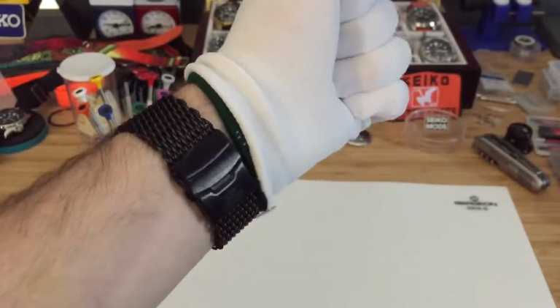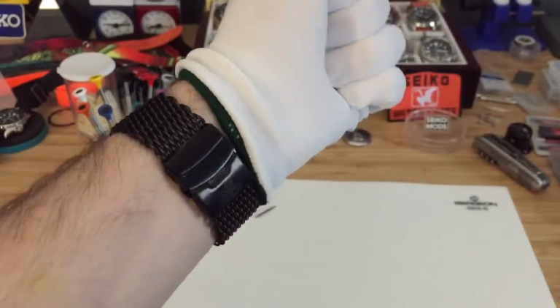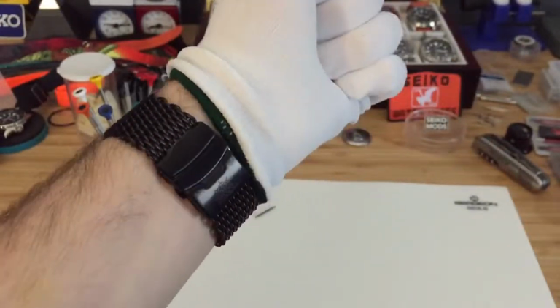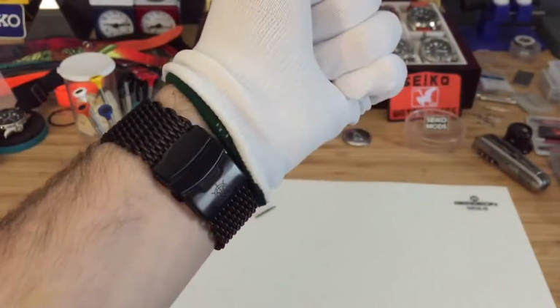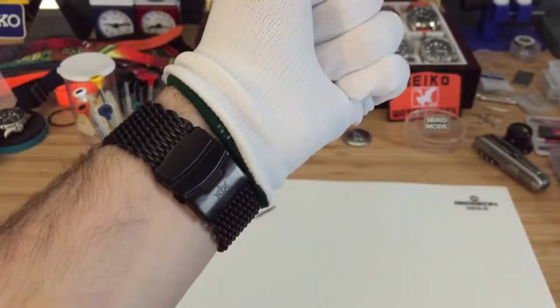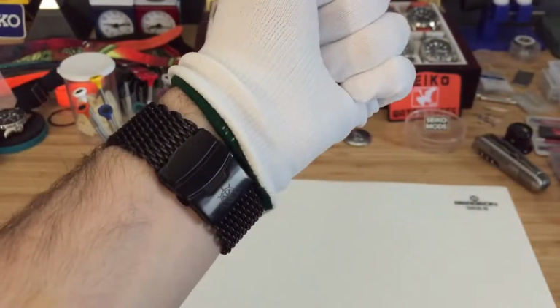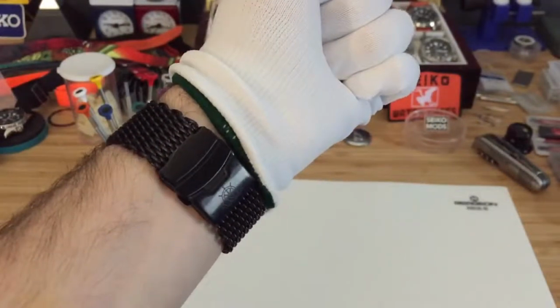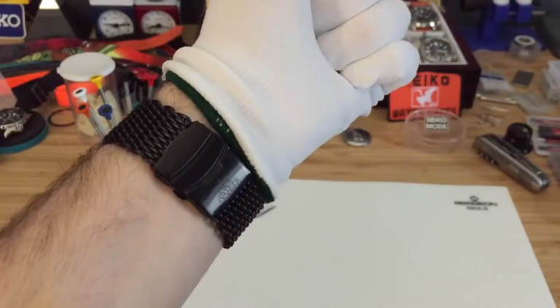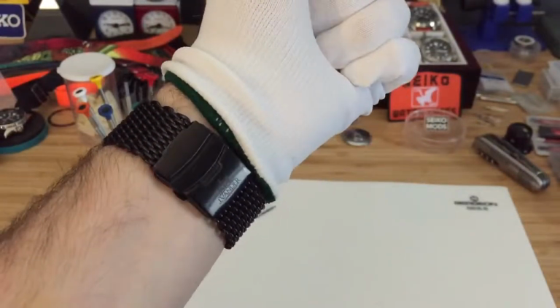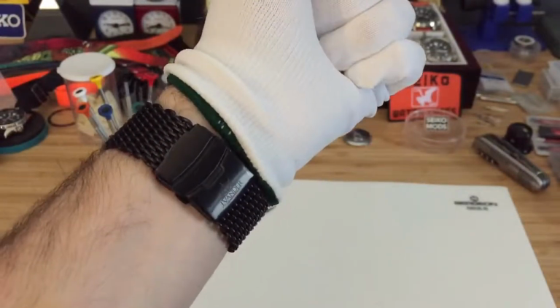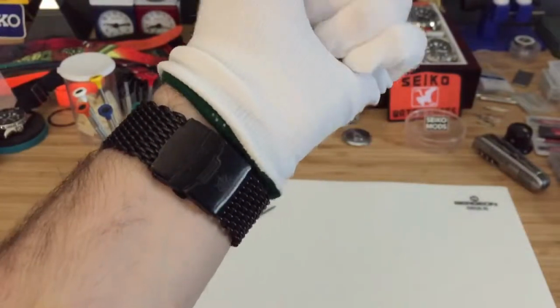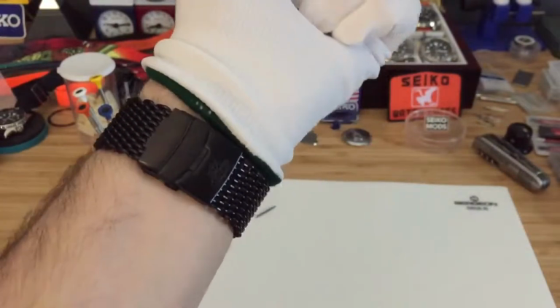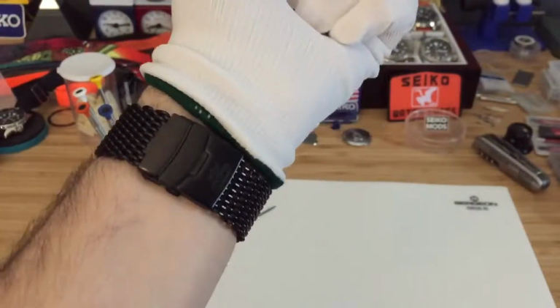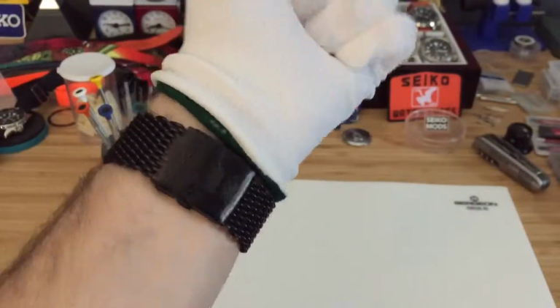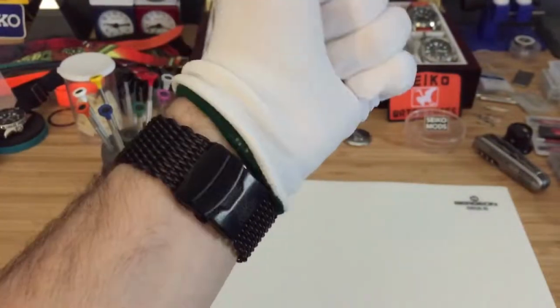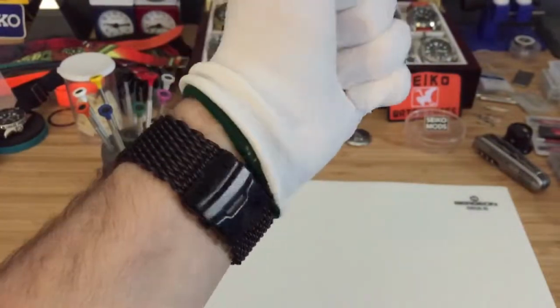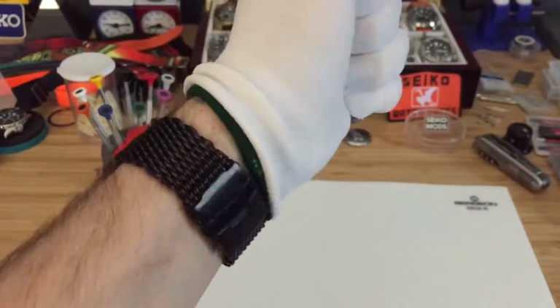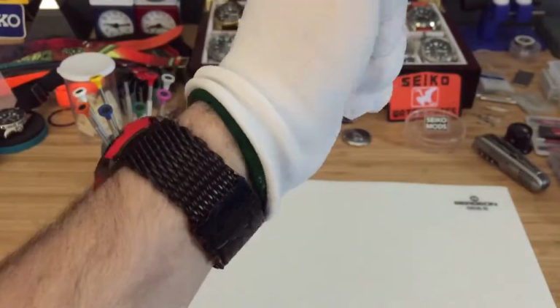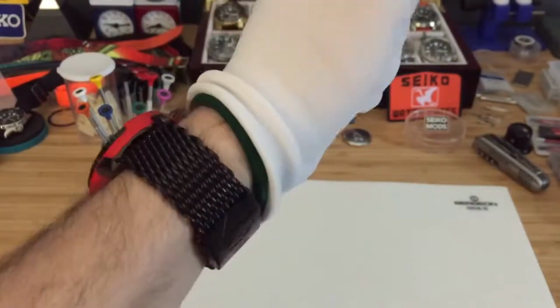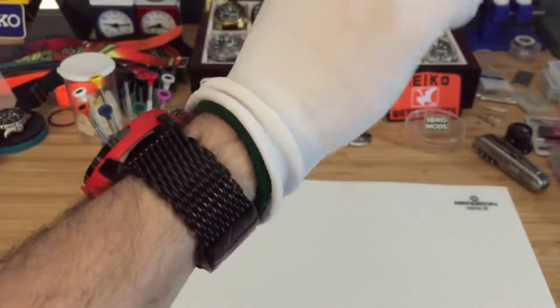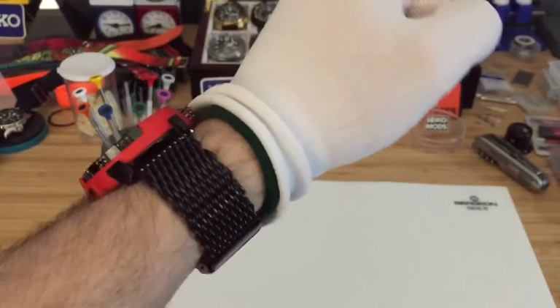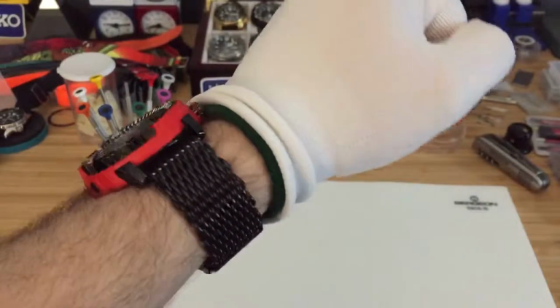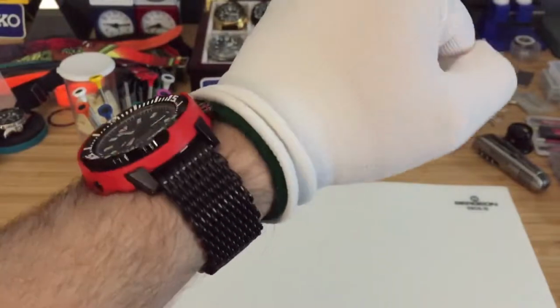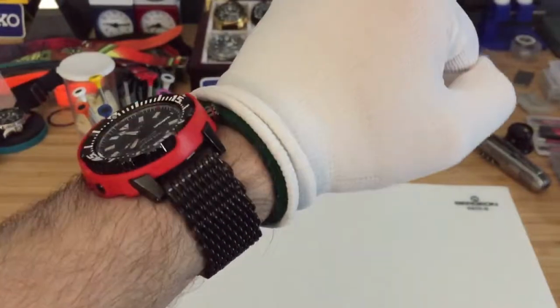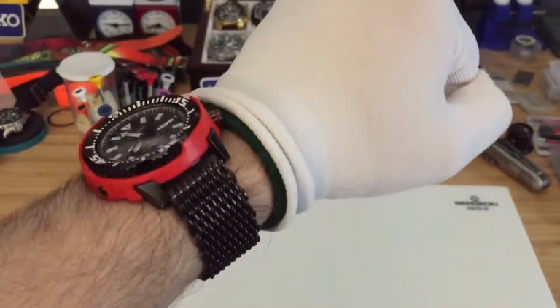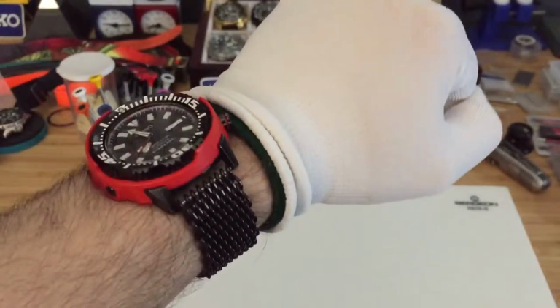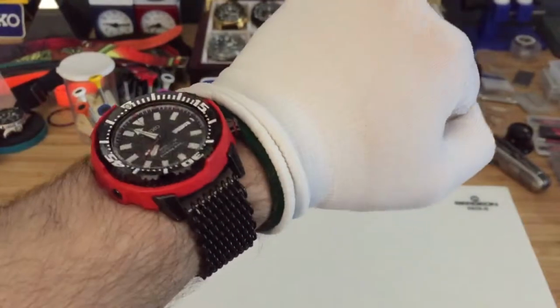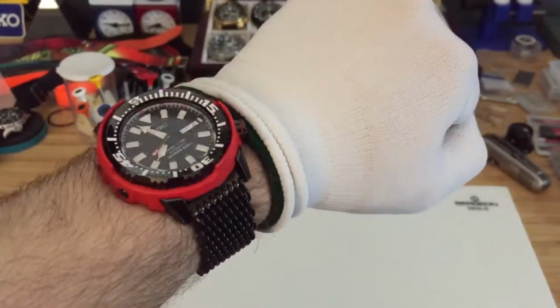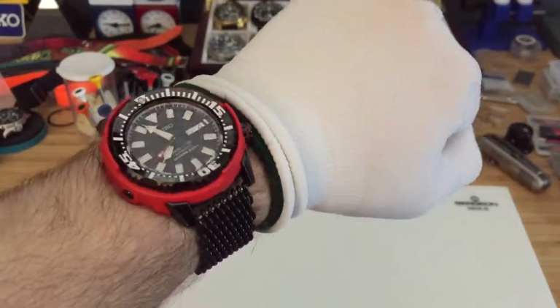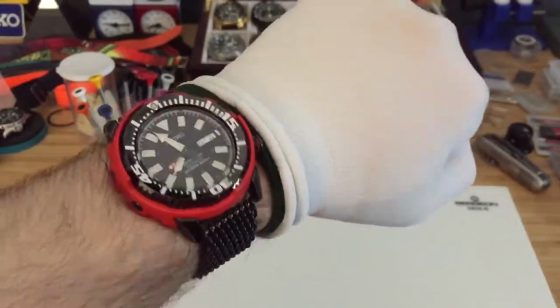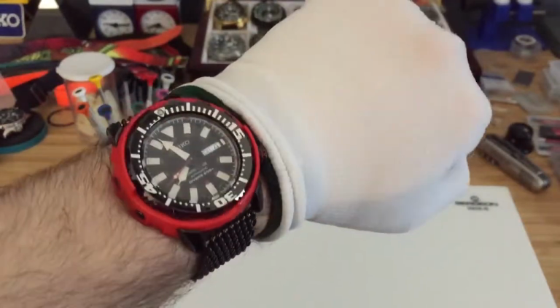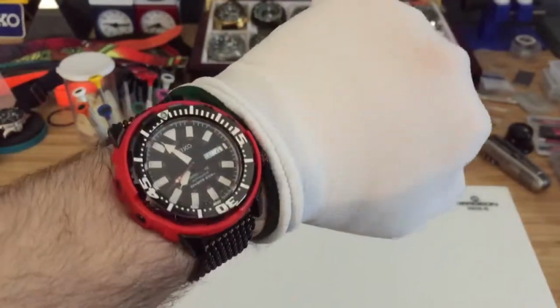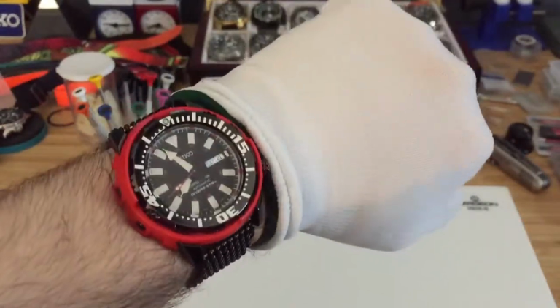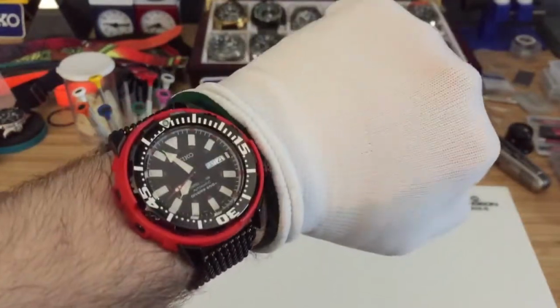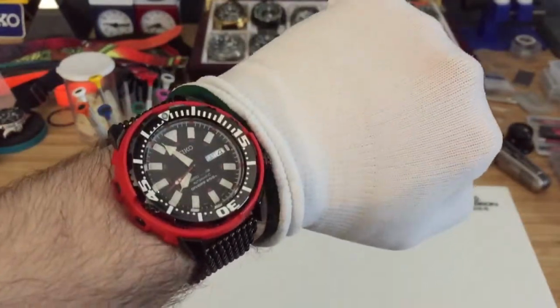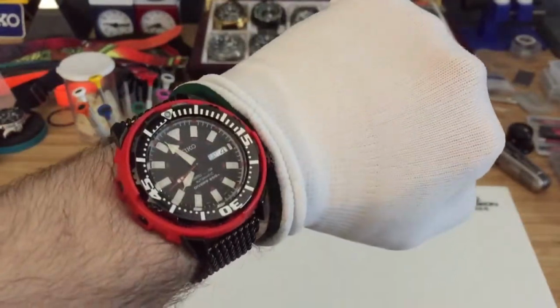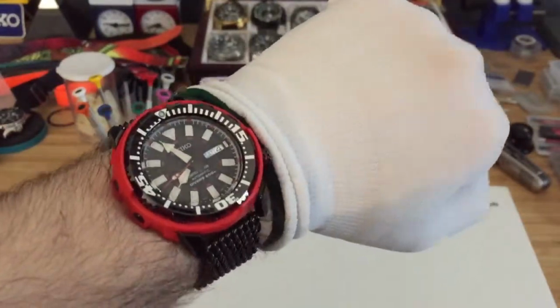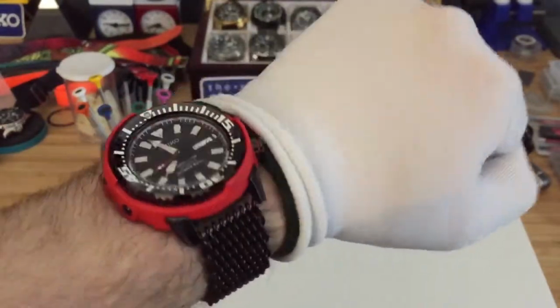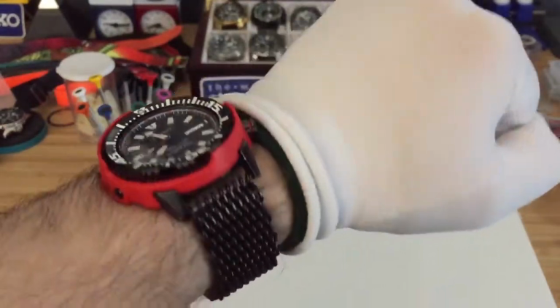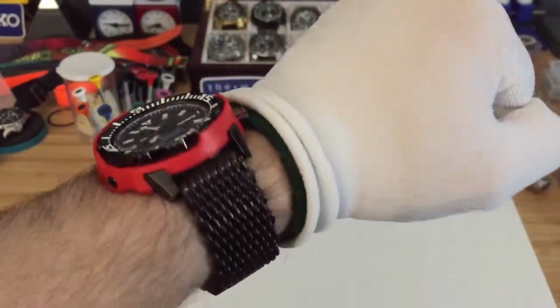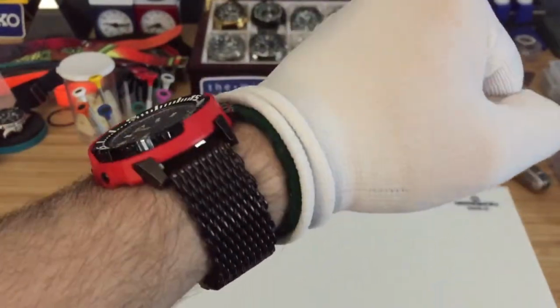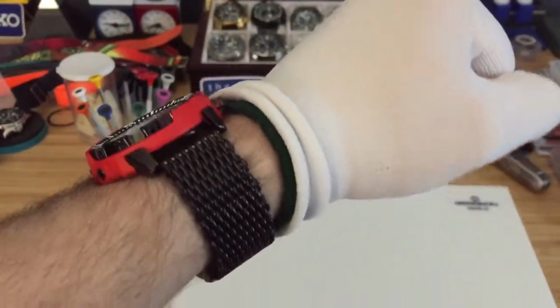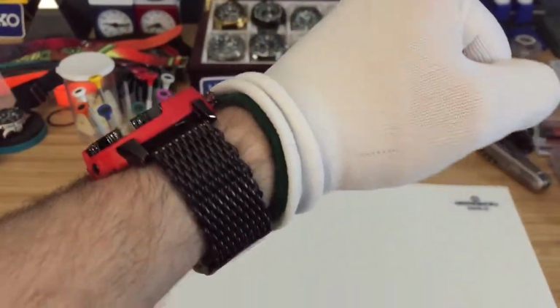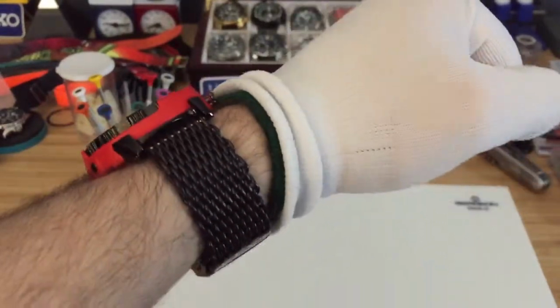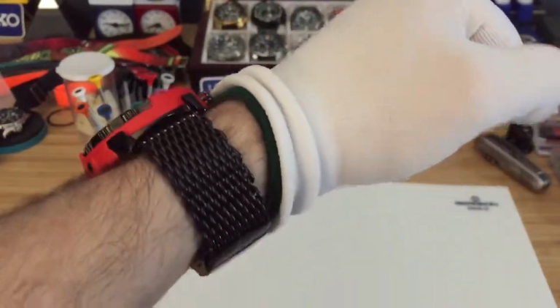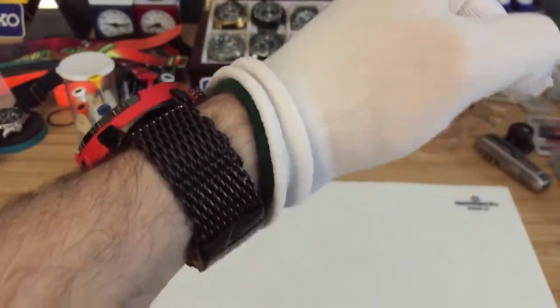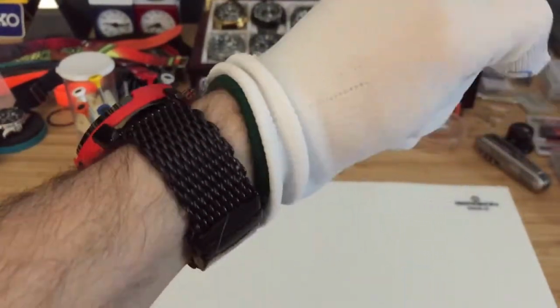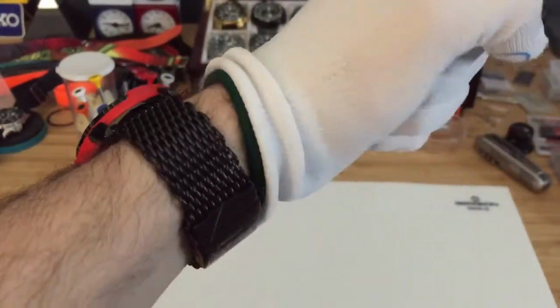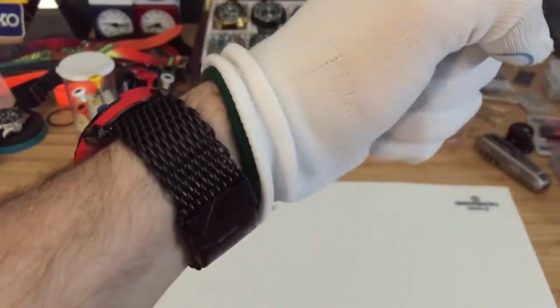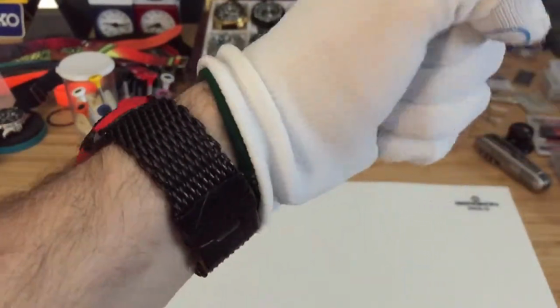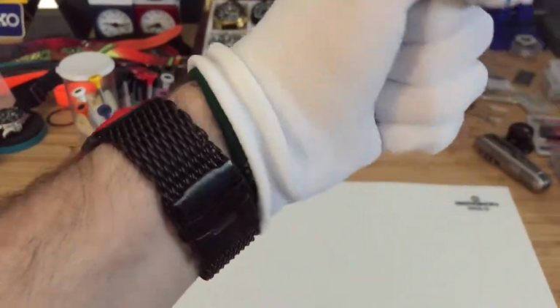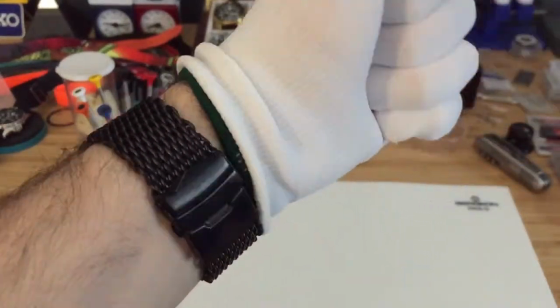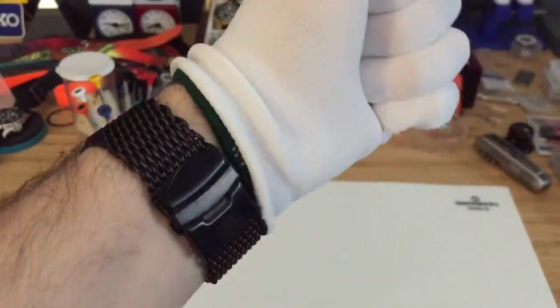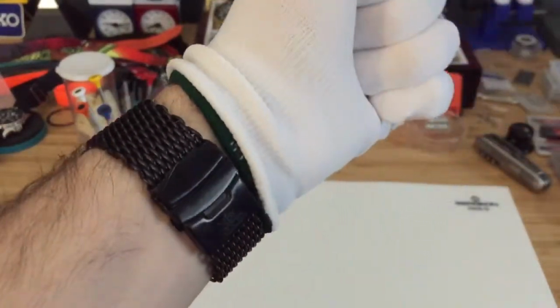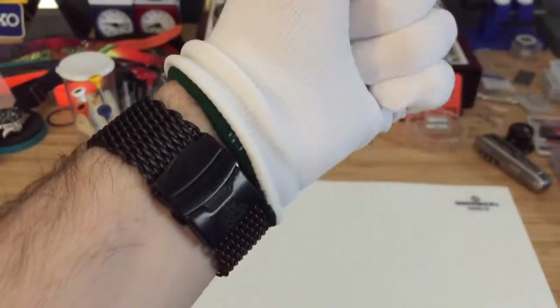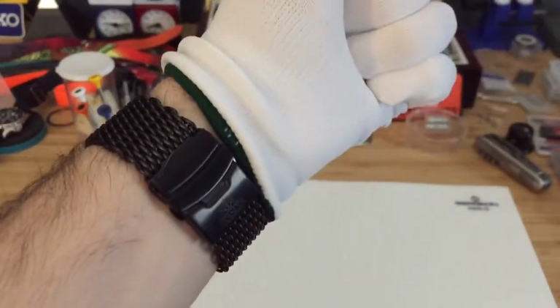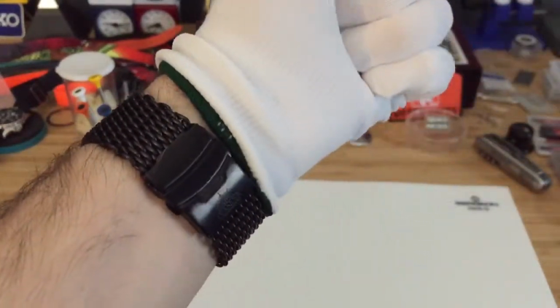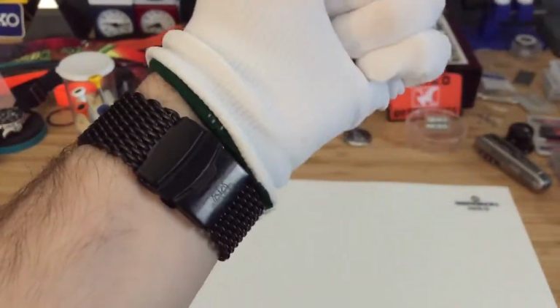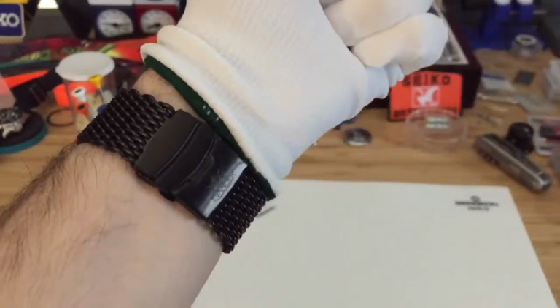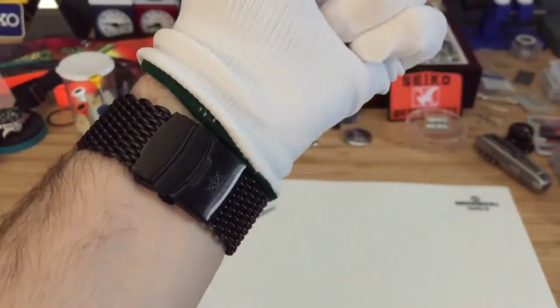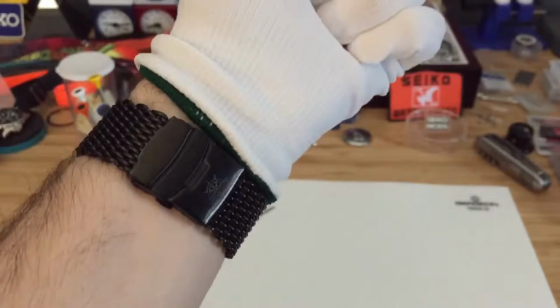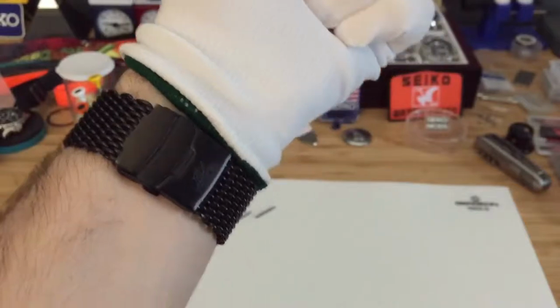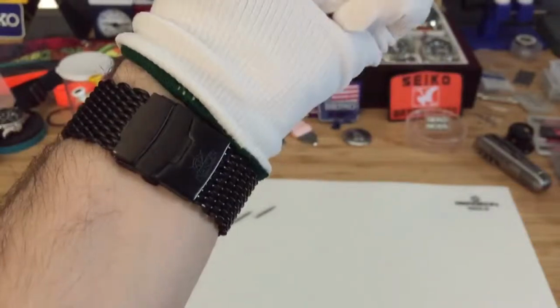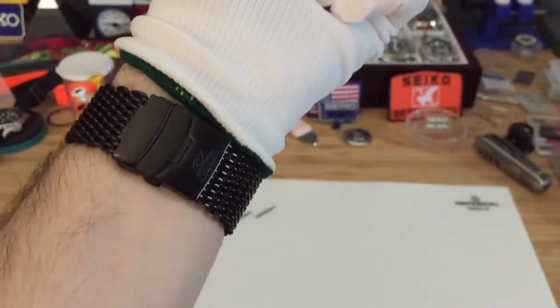If you guys get a chance to pick up one of these bands, it was around $30. I think it's a very great bargain for one of these bands.